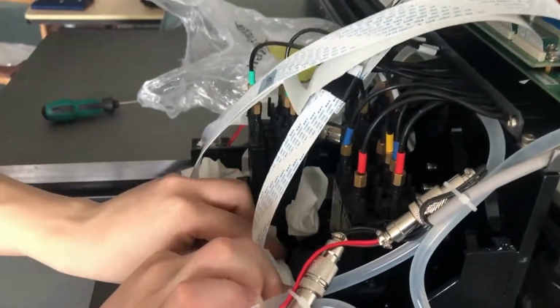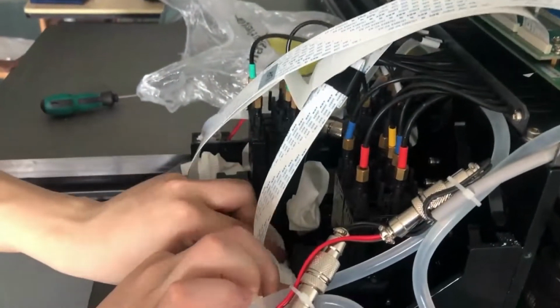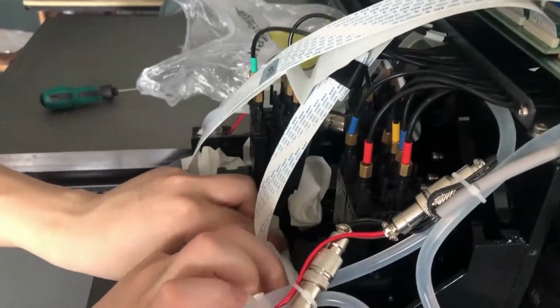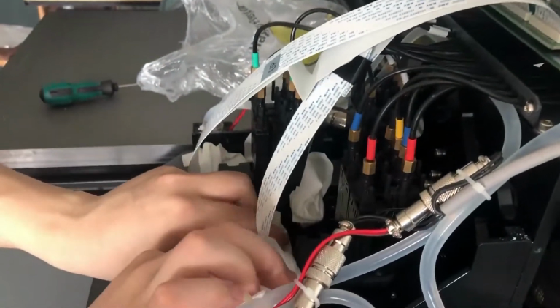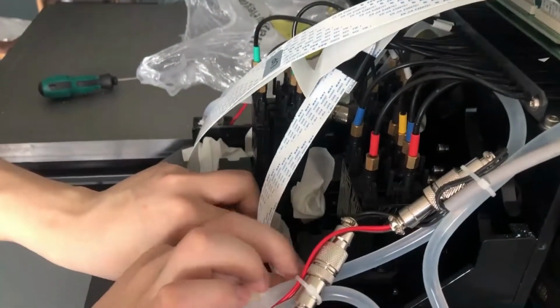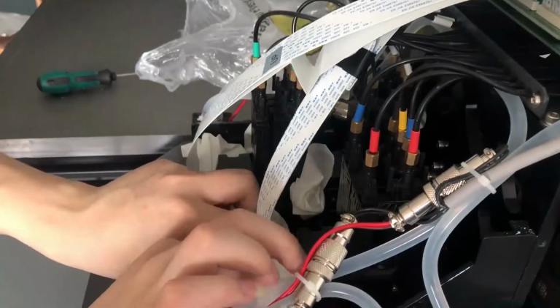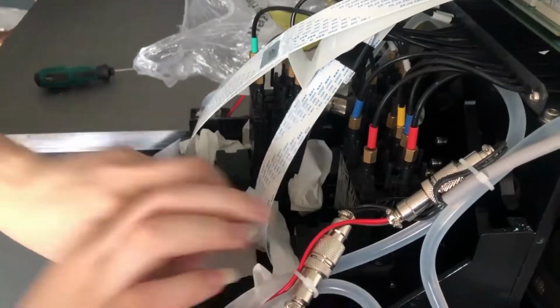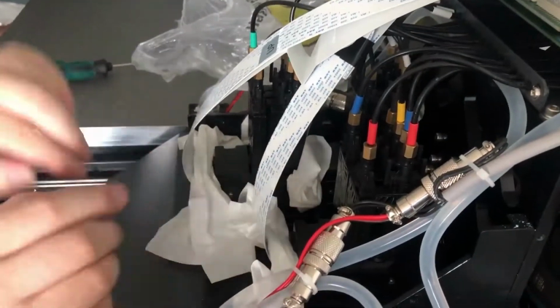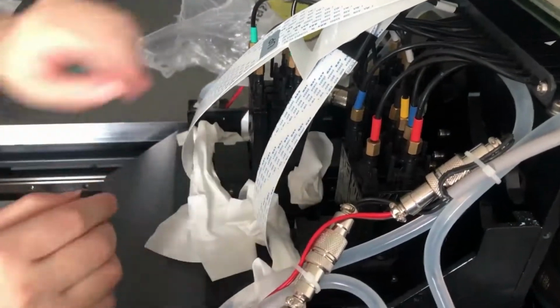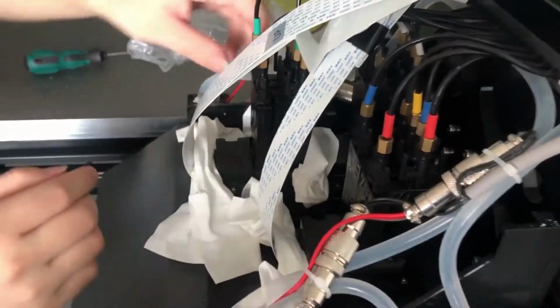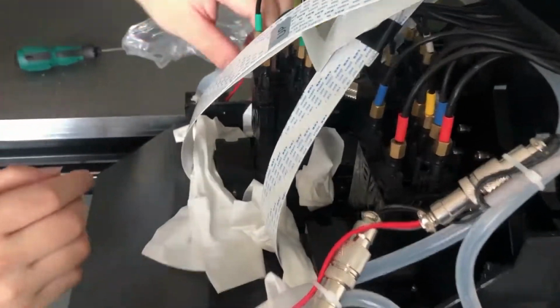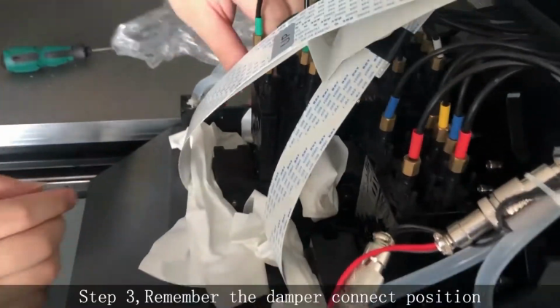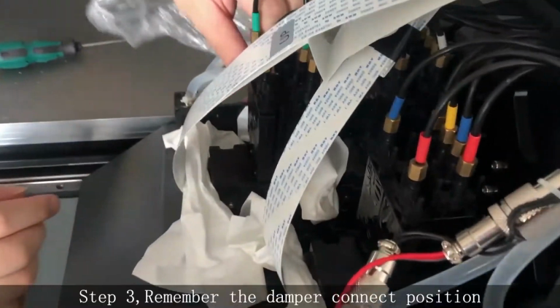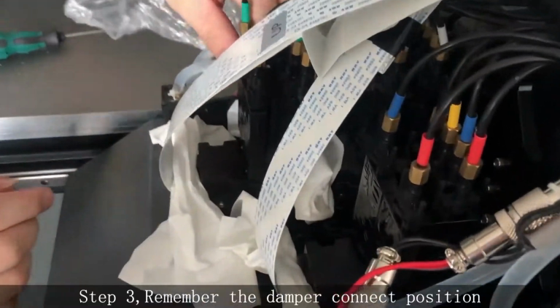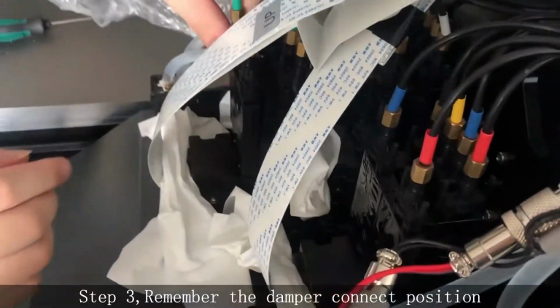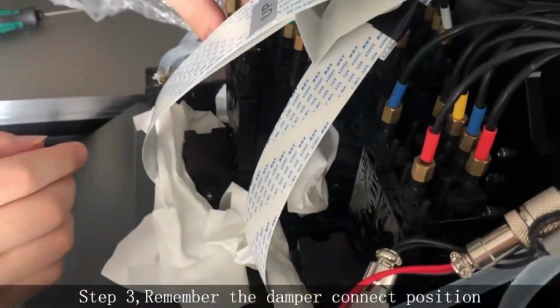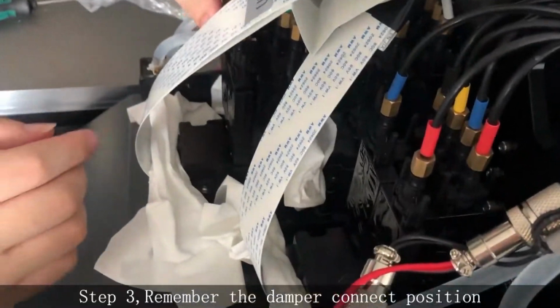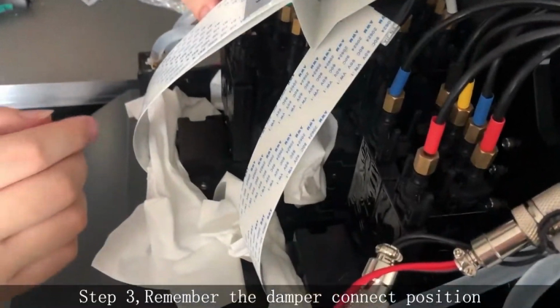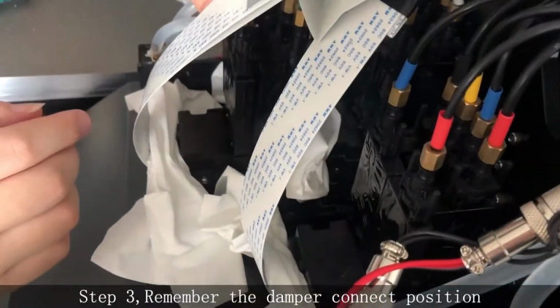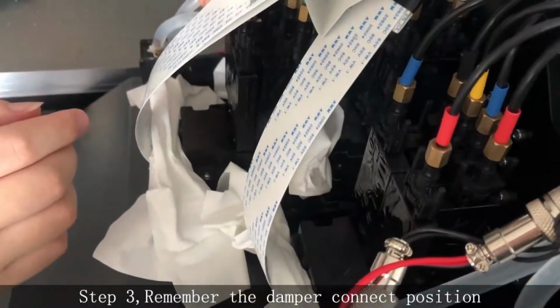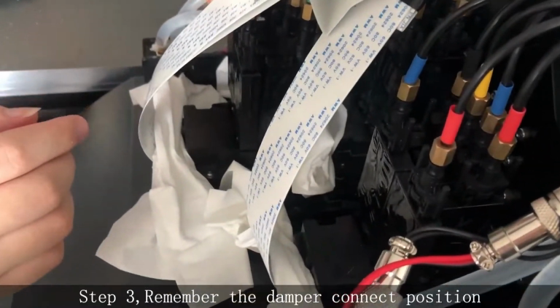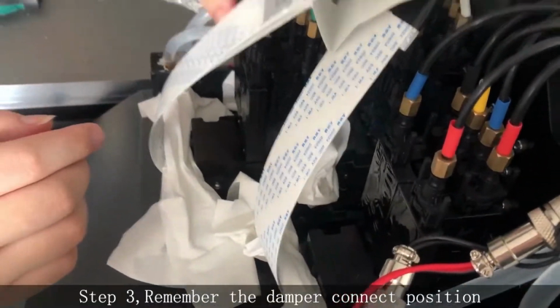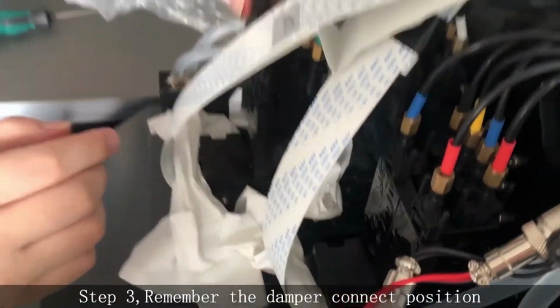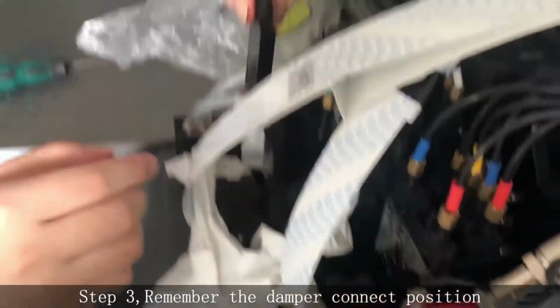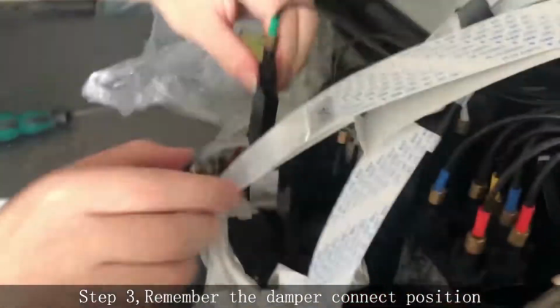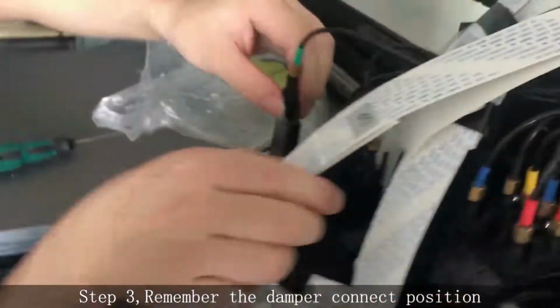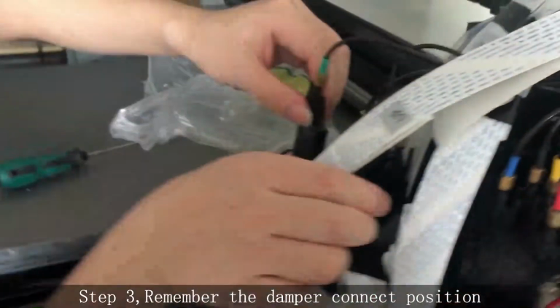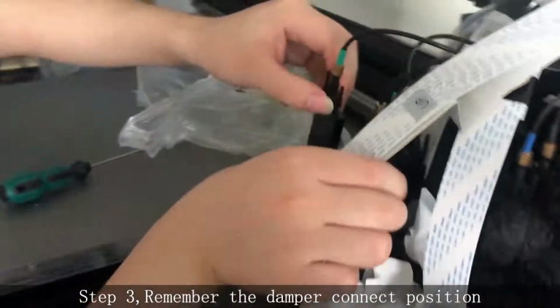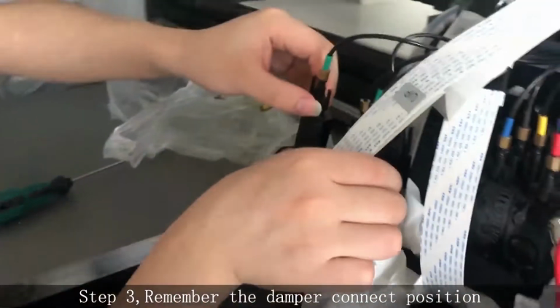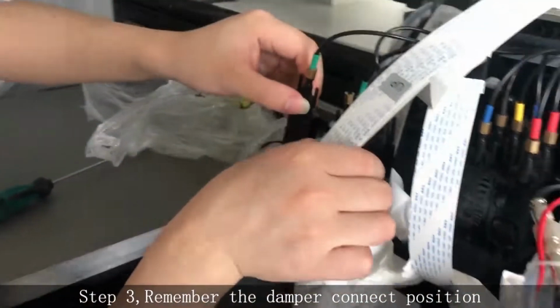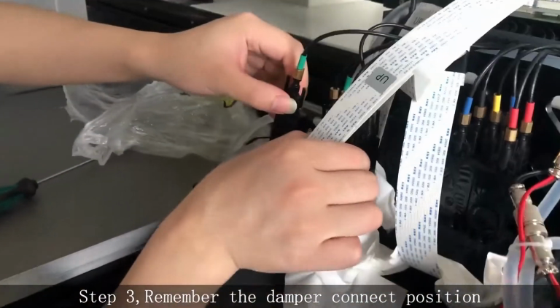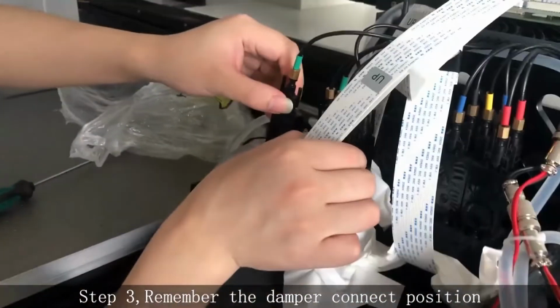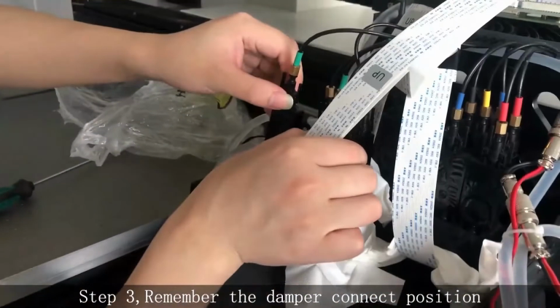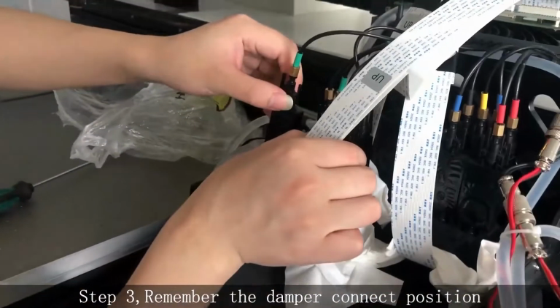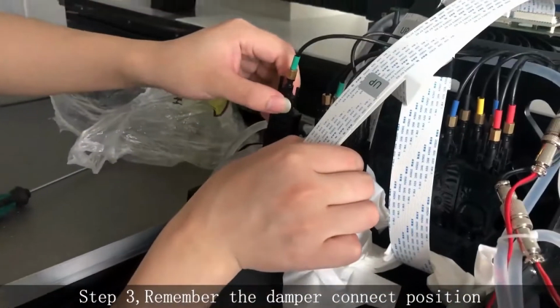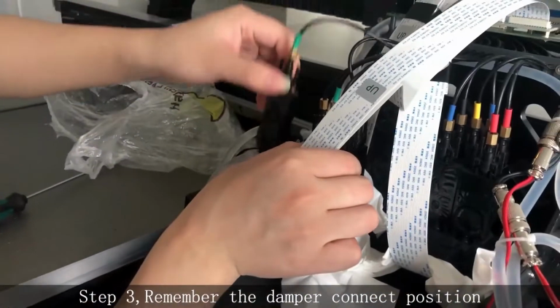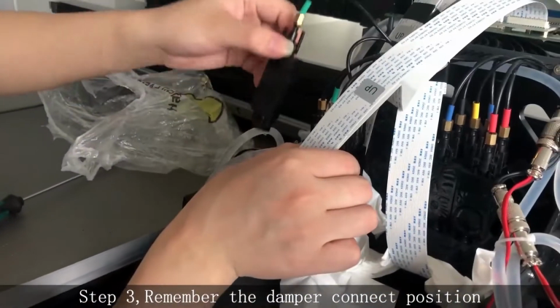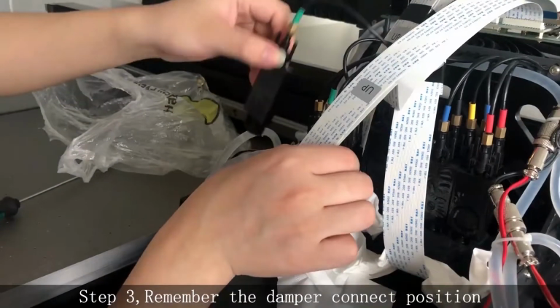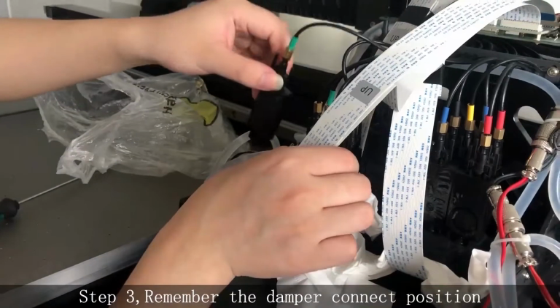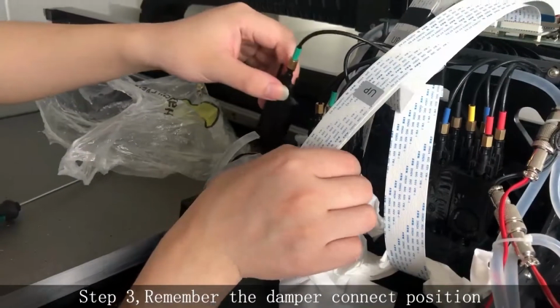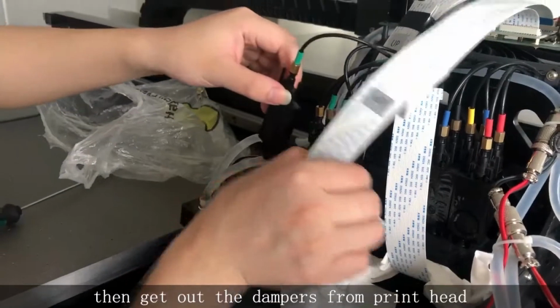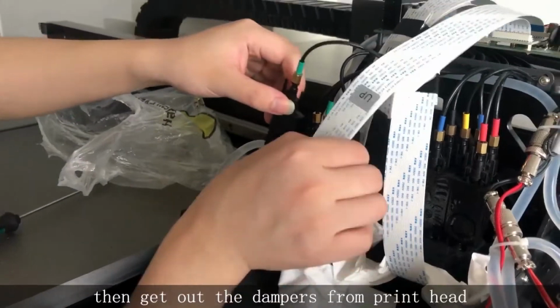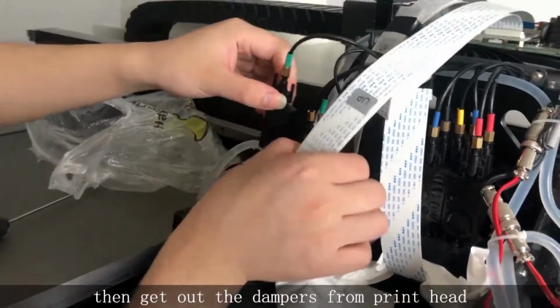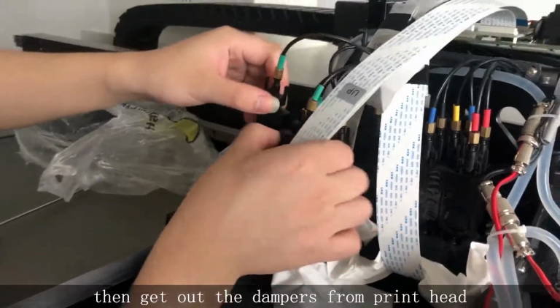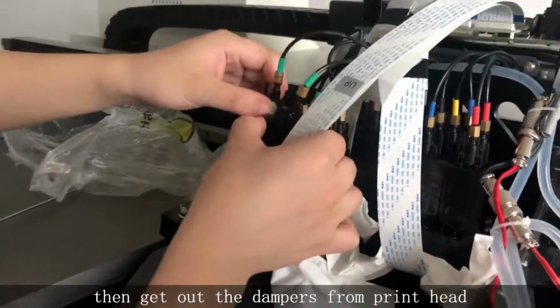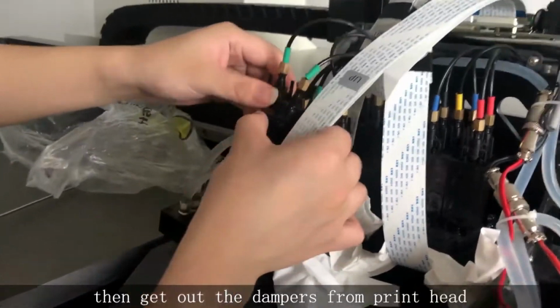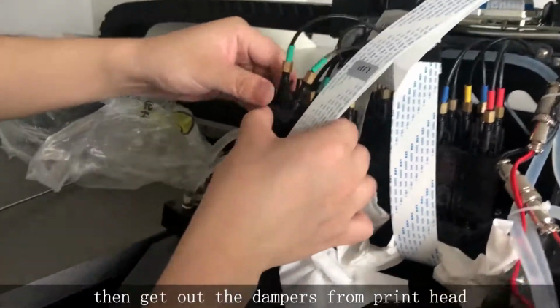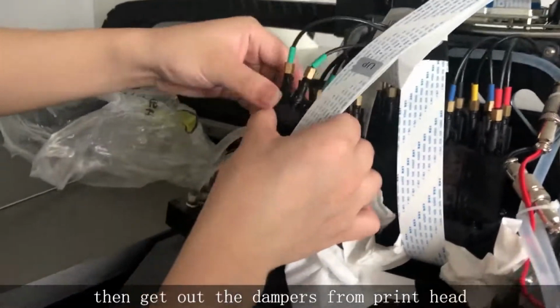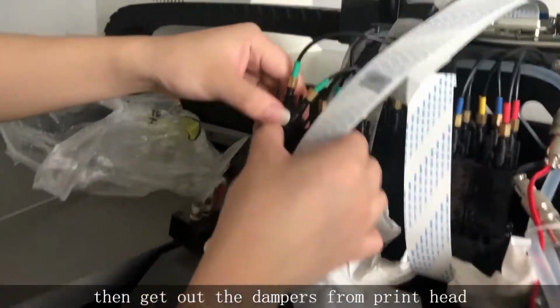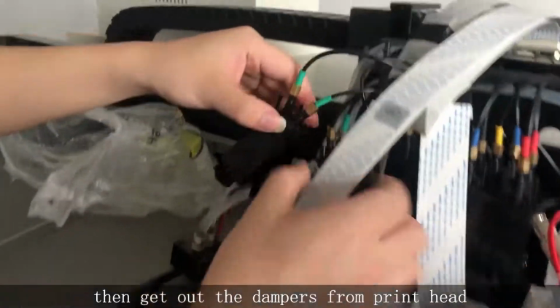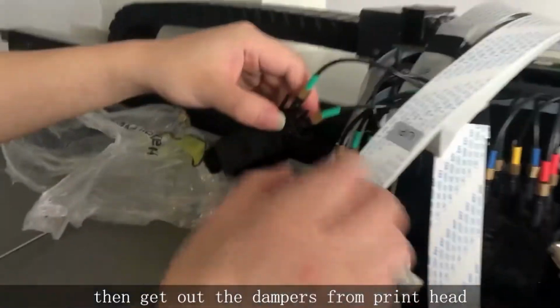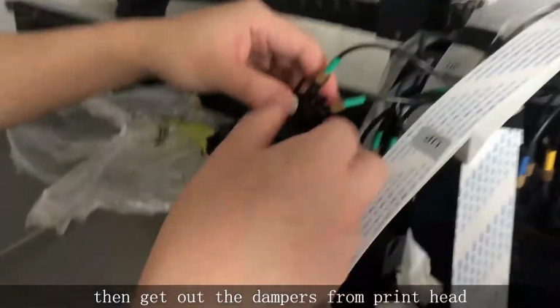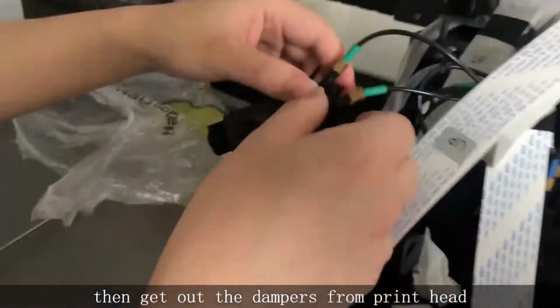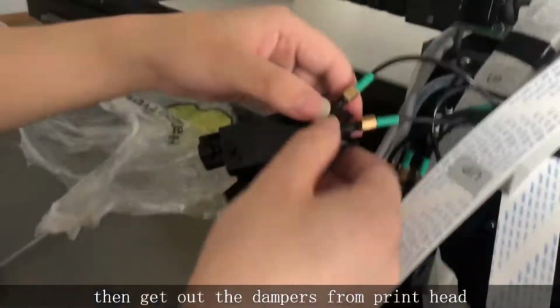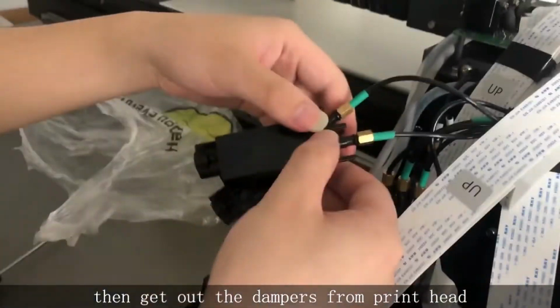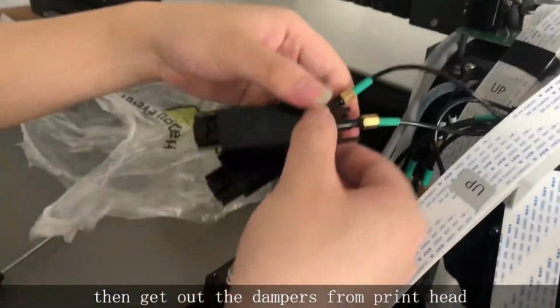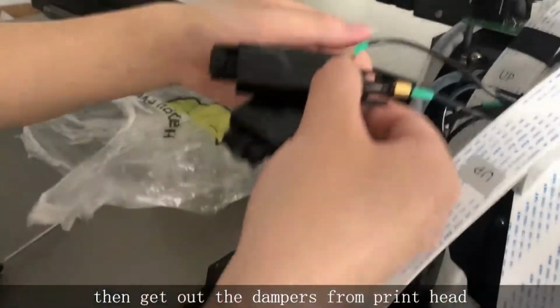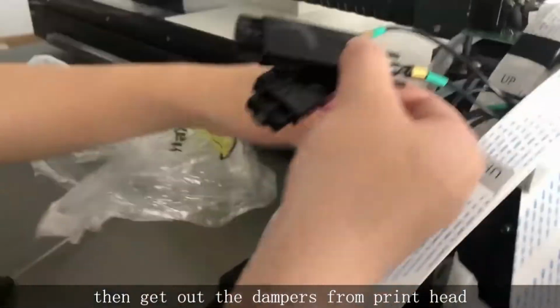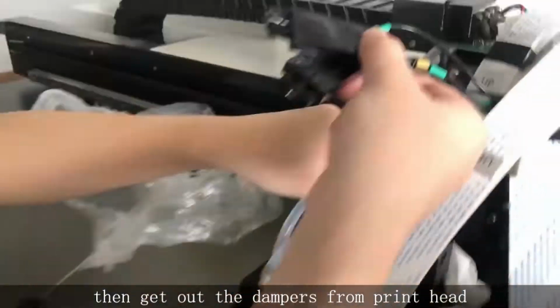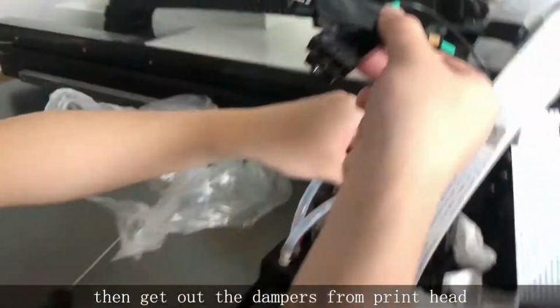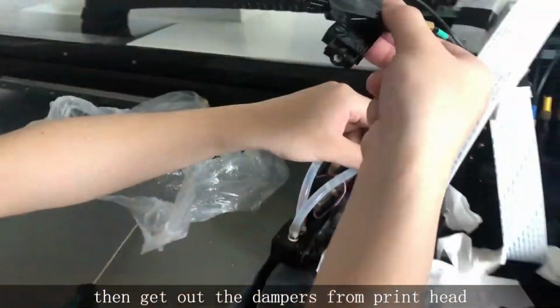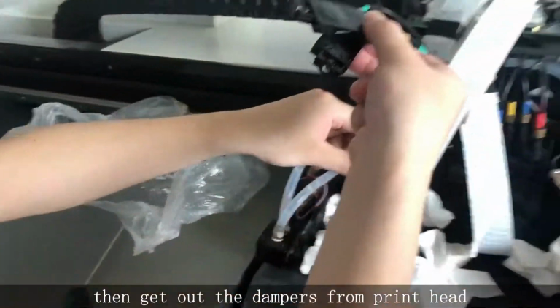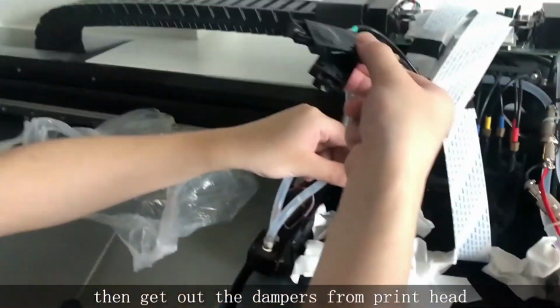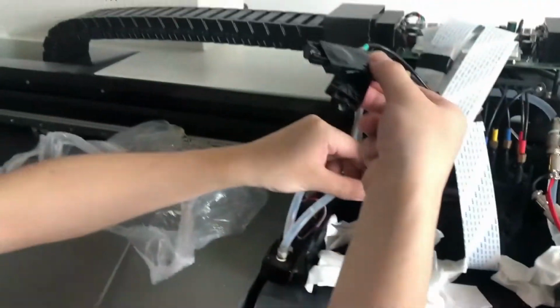Step 3. Remember the damper connect position and then remove the dampers from the printhead.